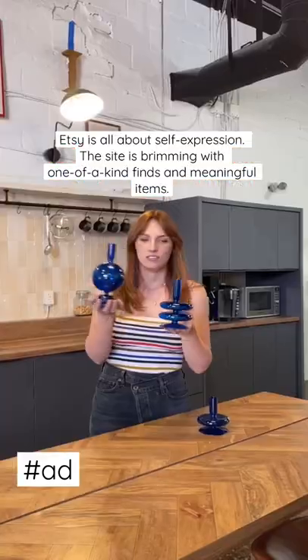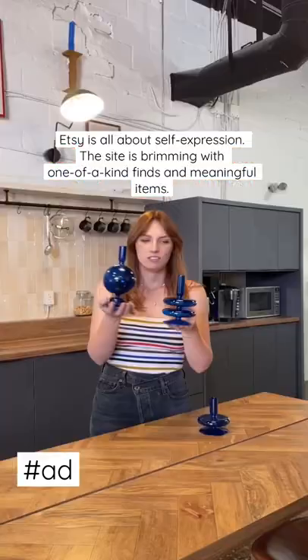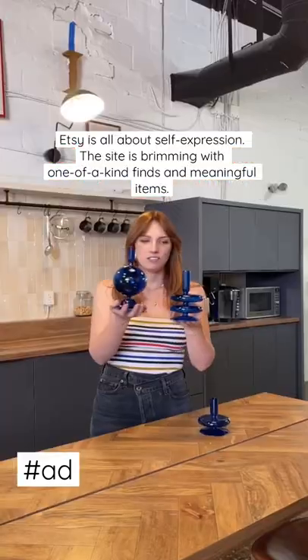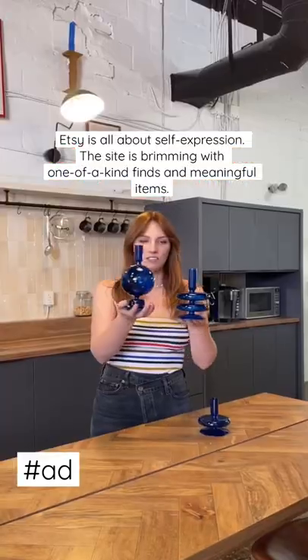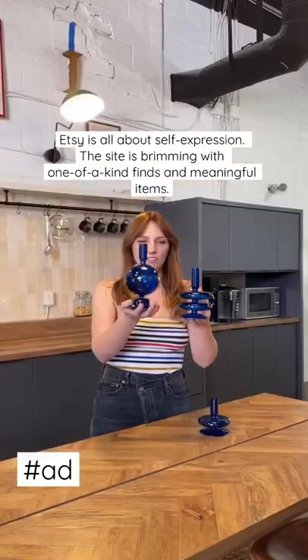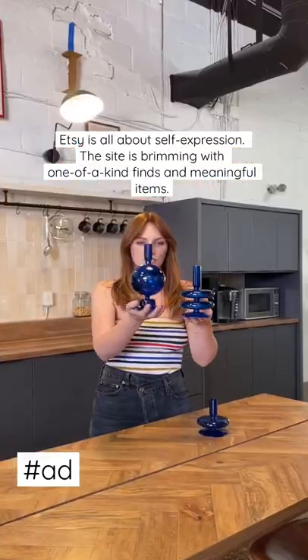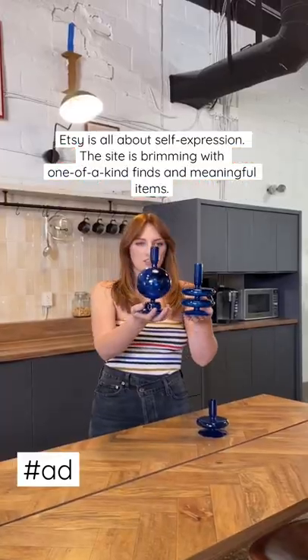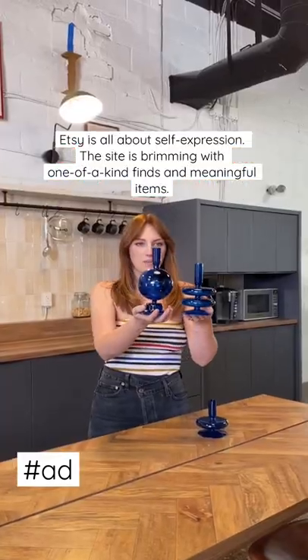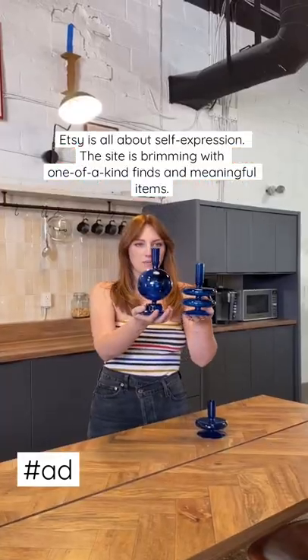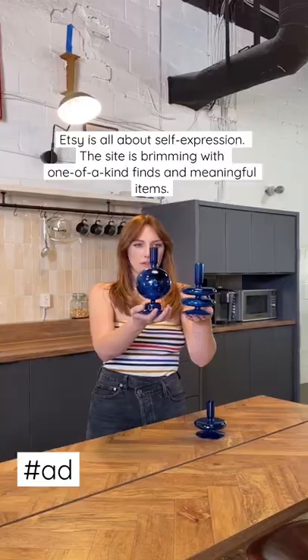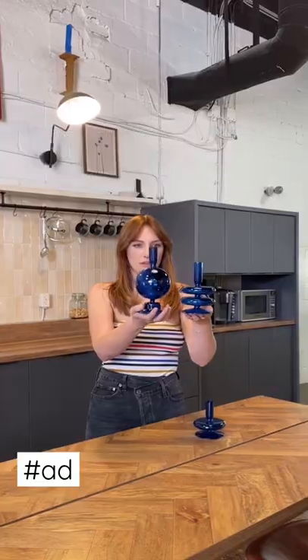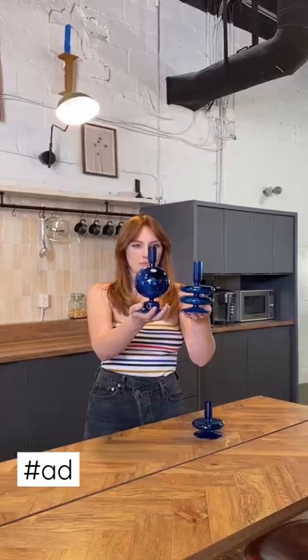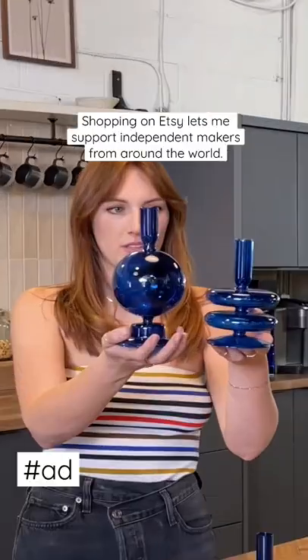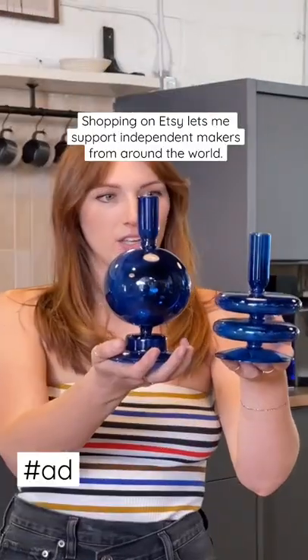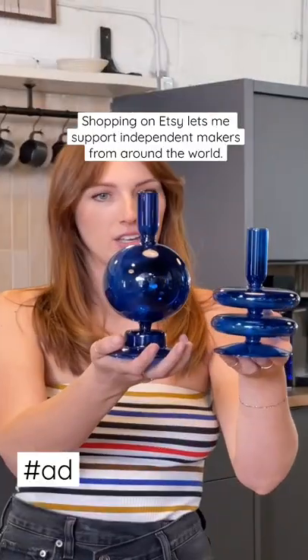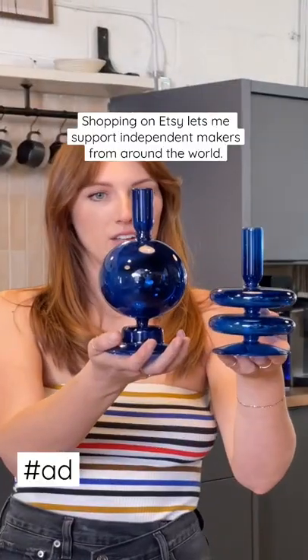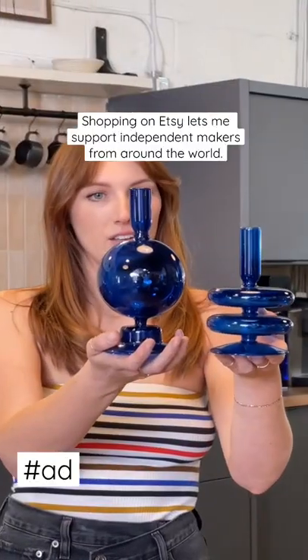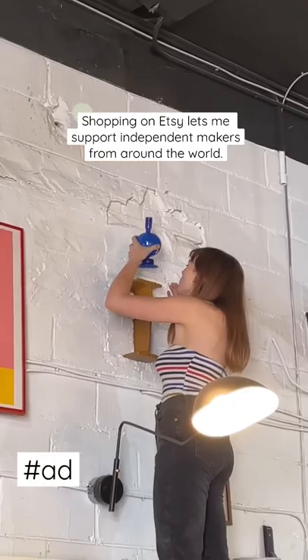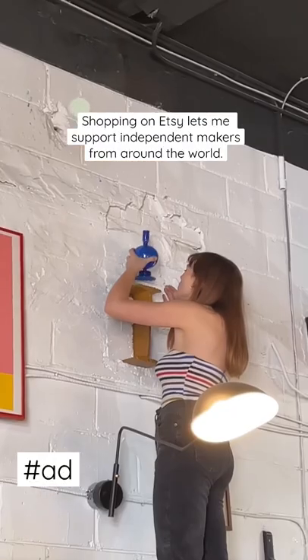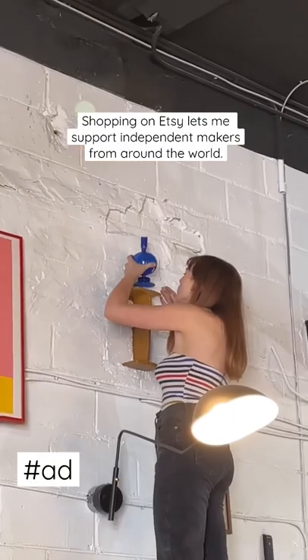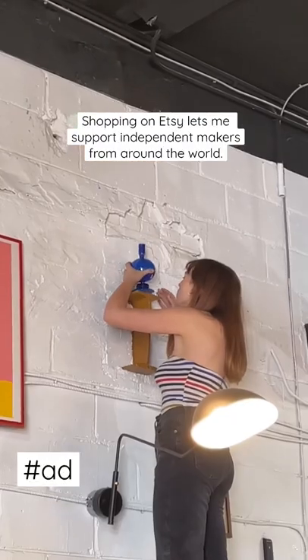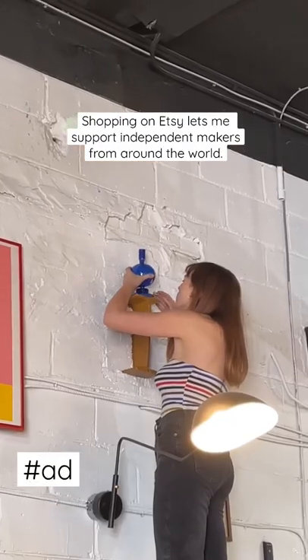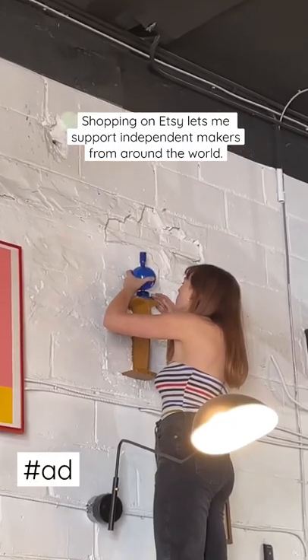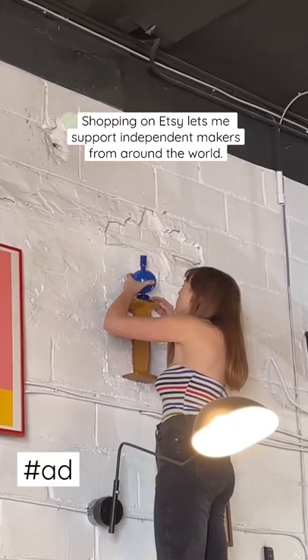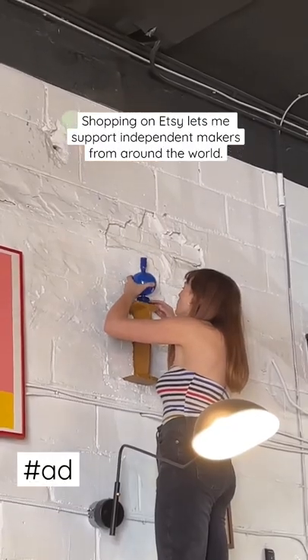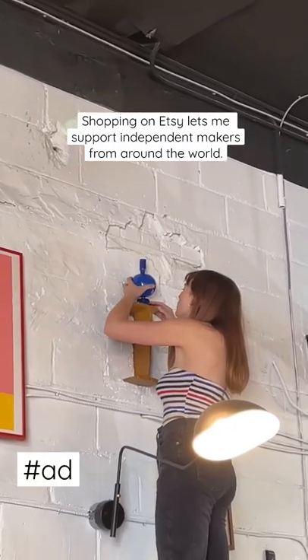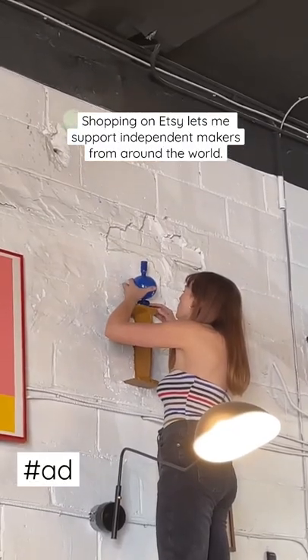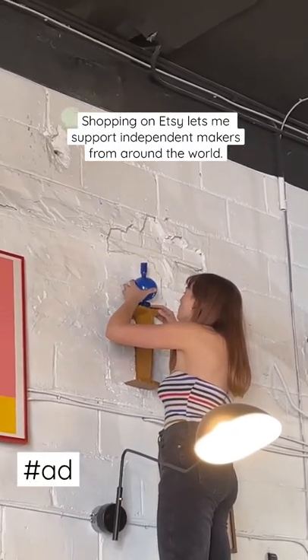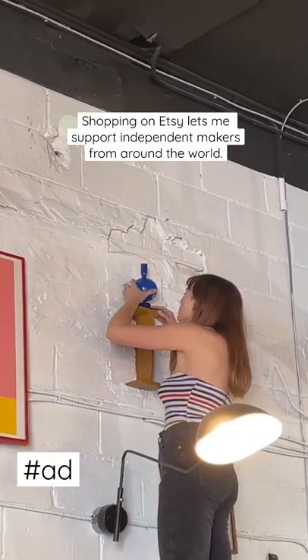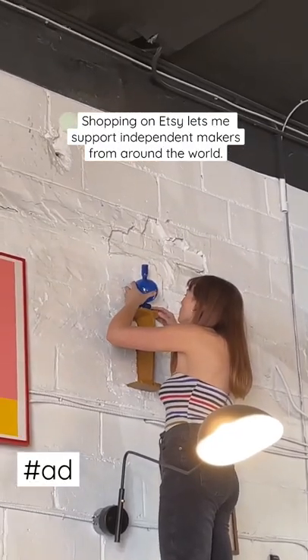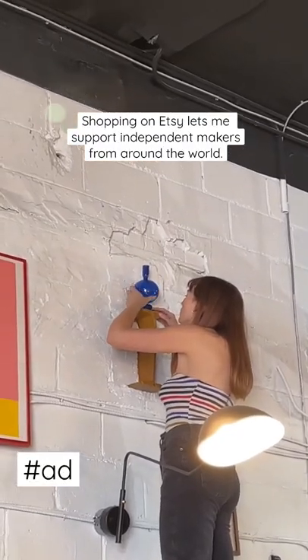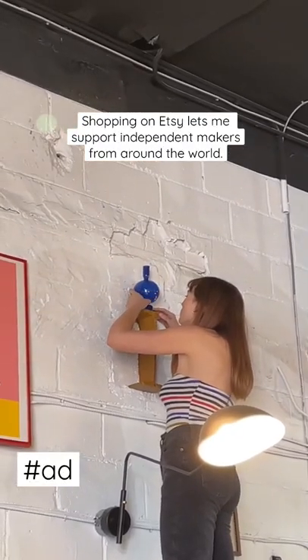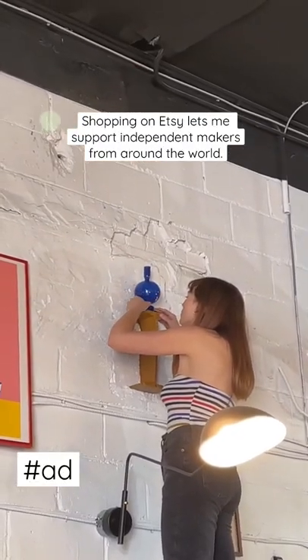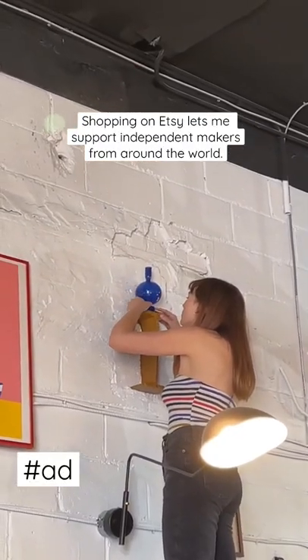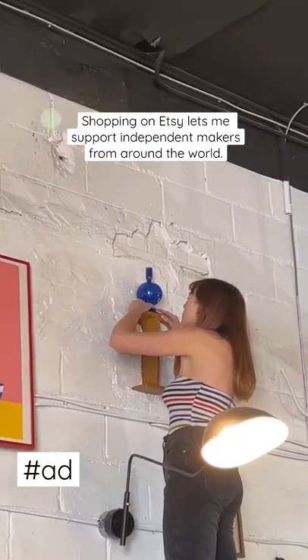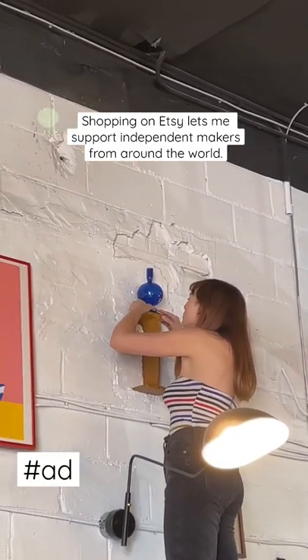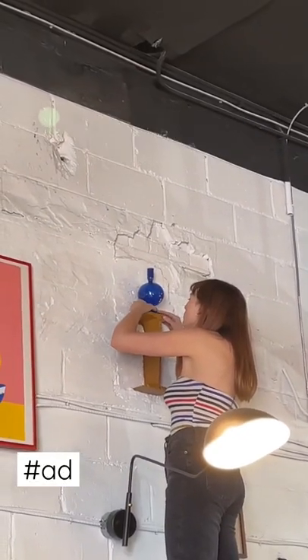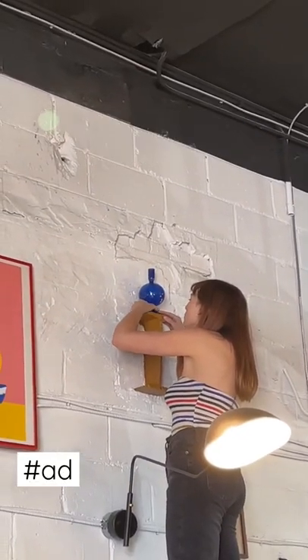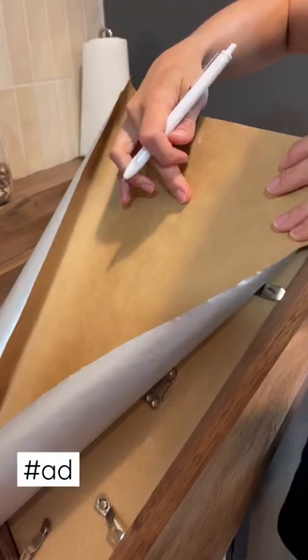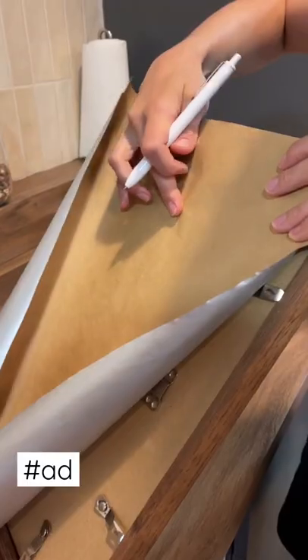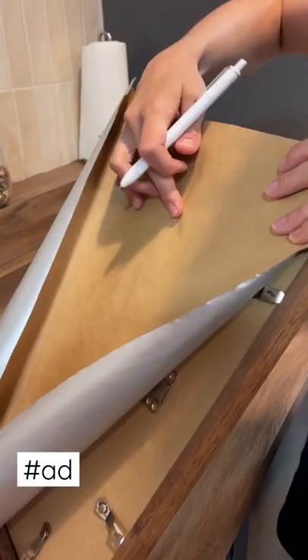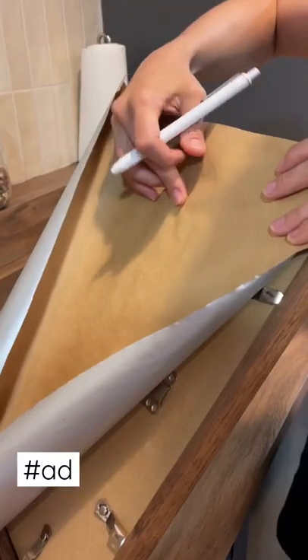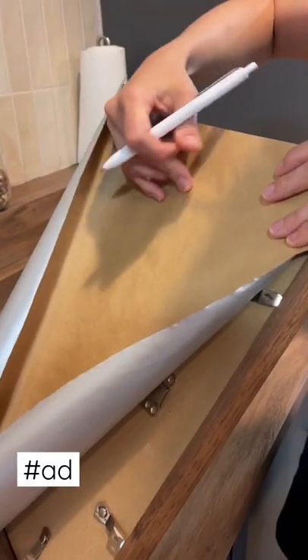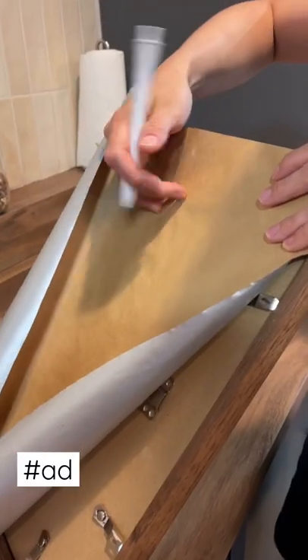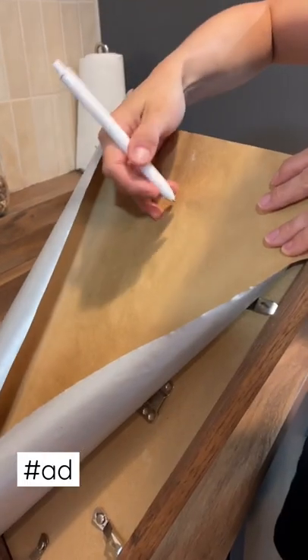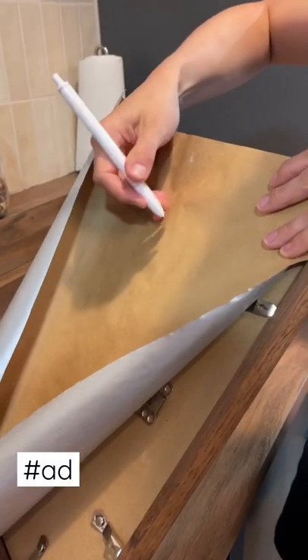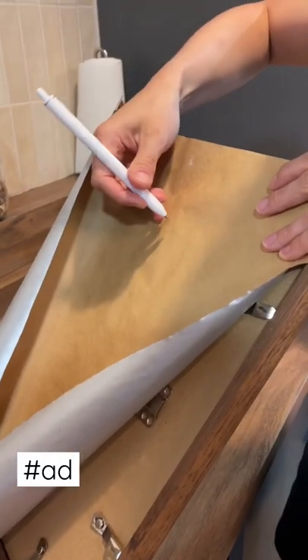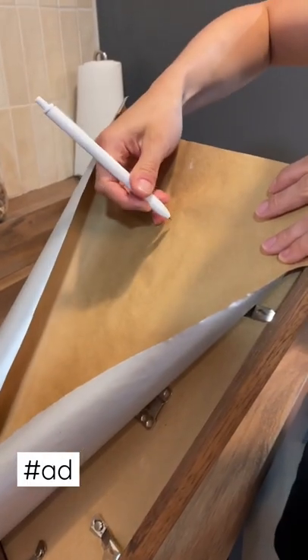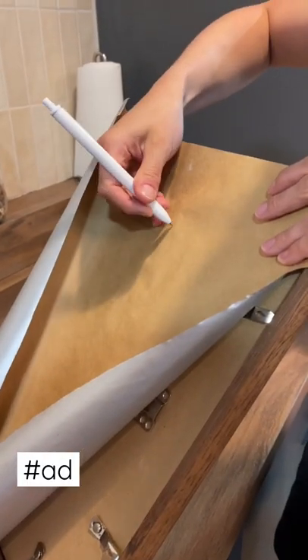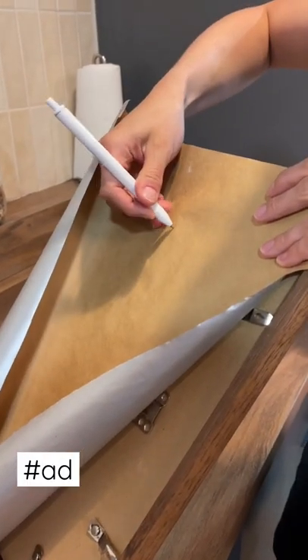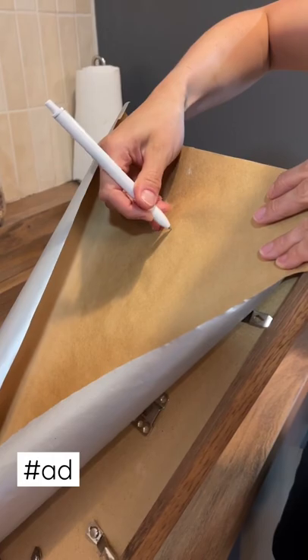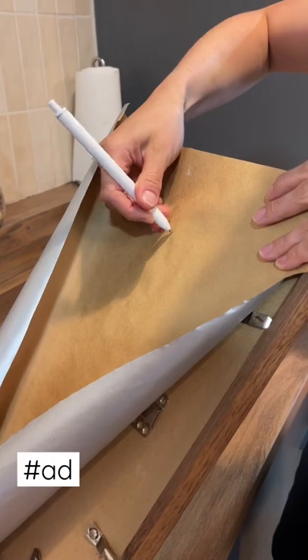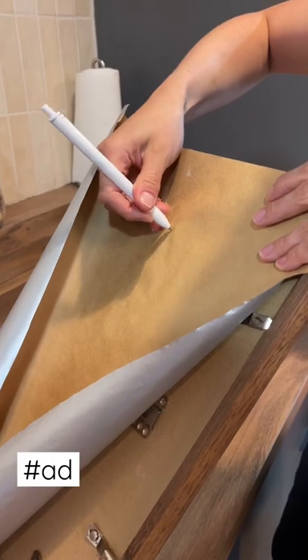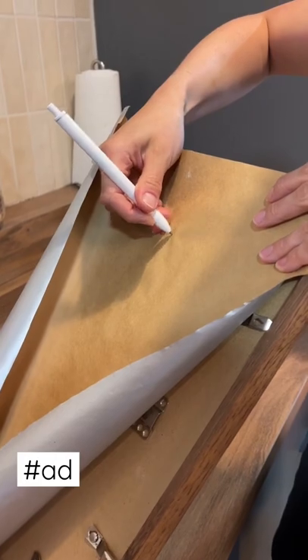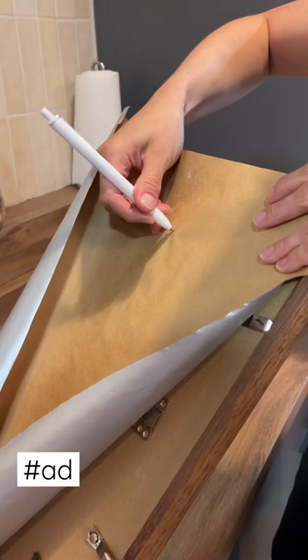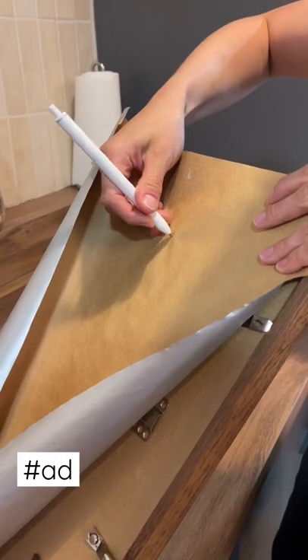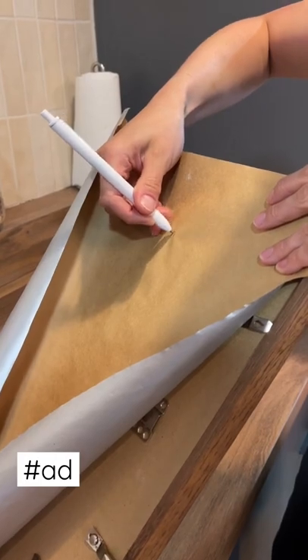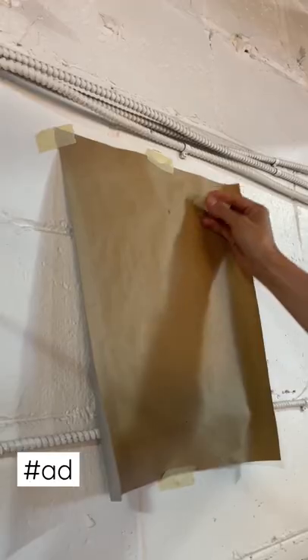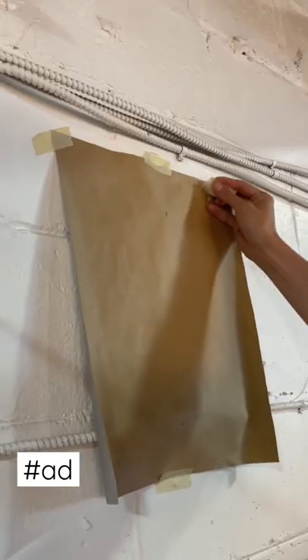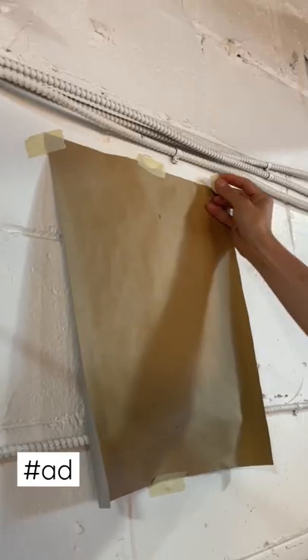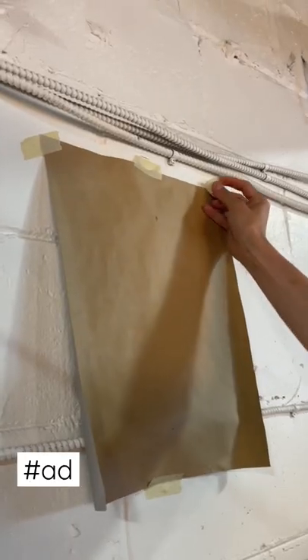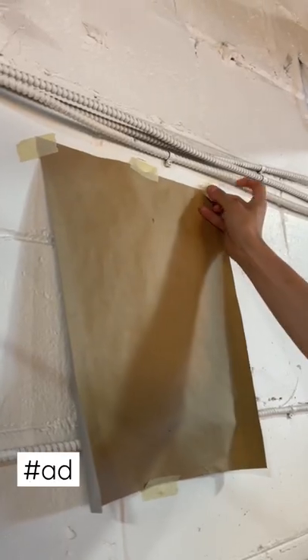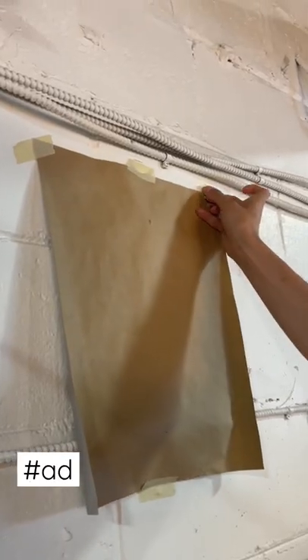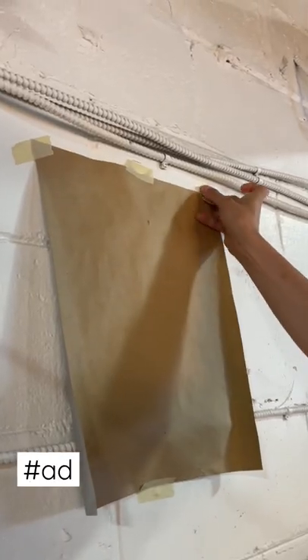Also, you can add things that aren't frames to your gallery wall to make it even more unique. A hanging hack: mark where the hanging hardware is on craft paper so that it's easy to hang your art.